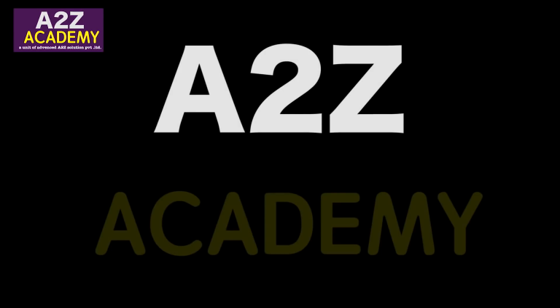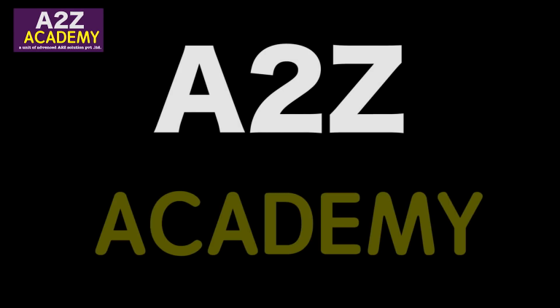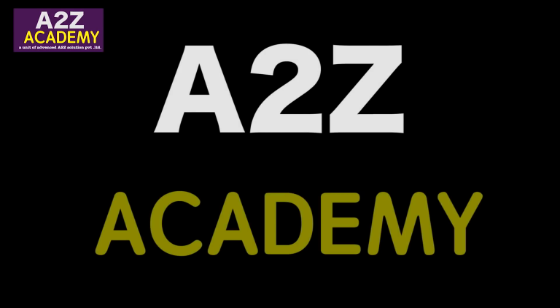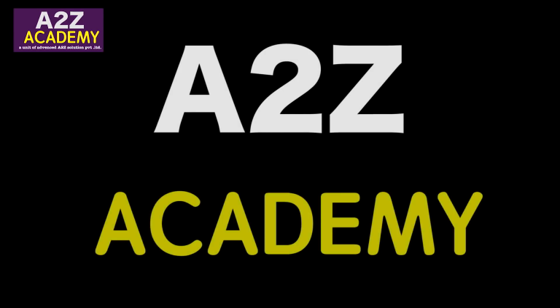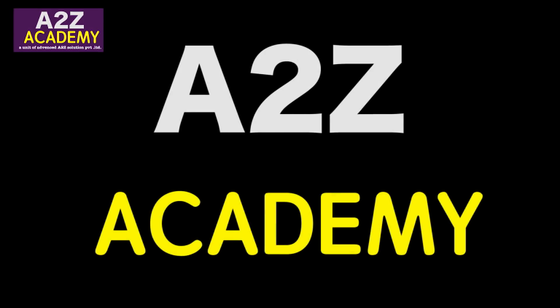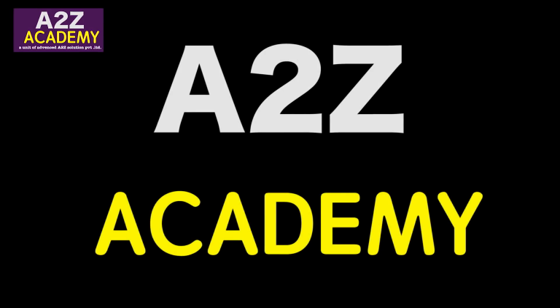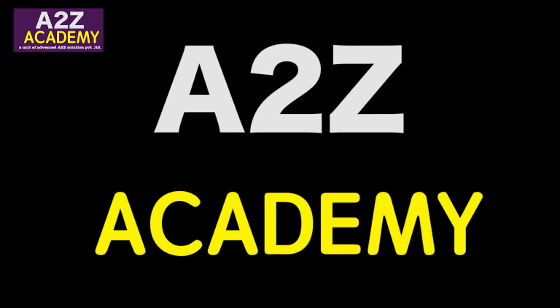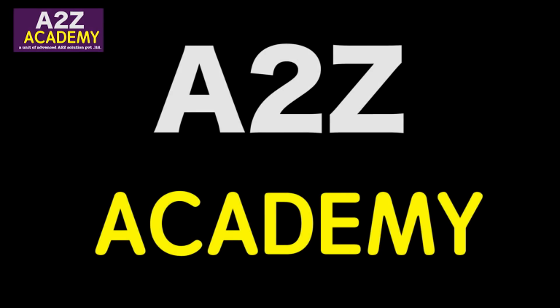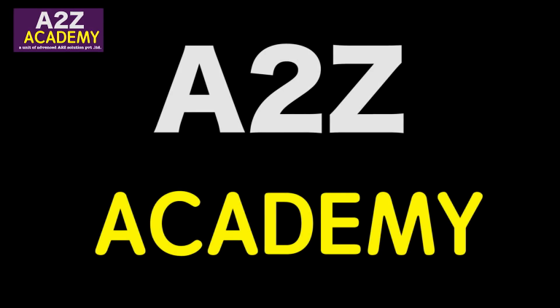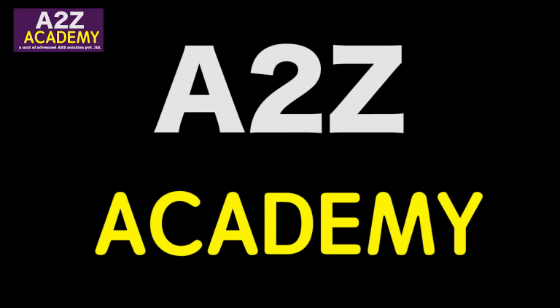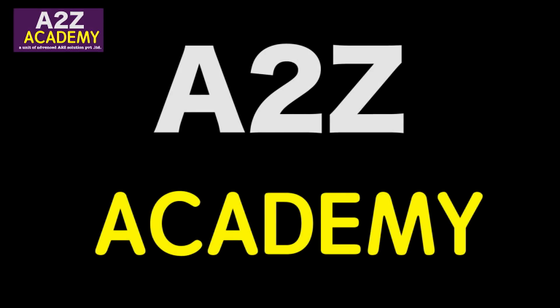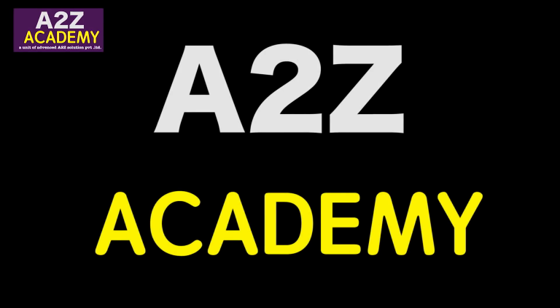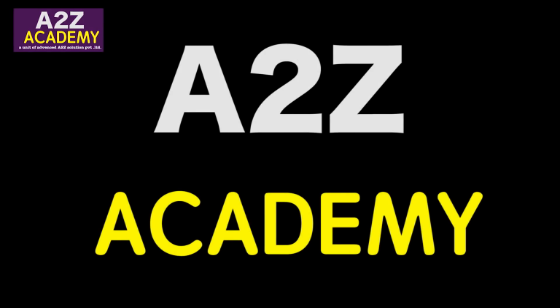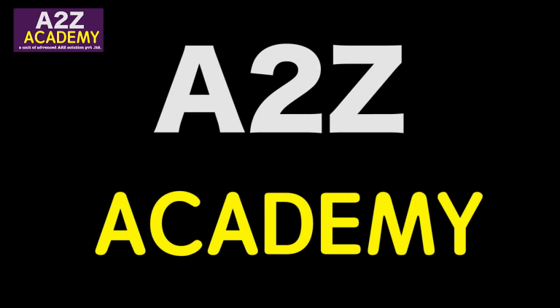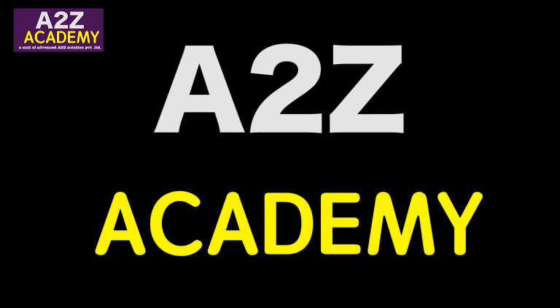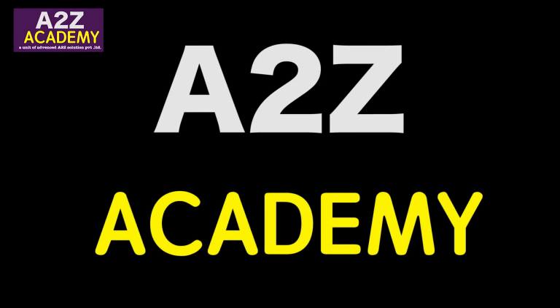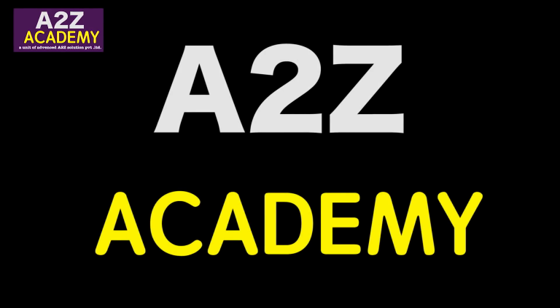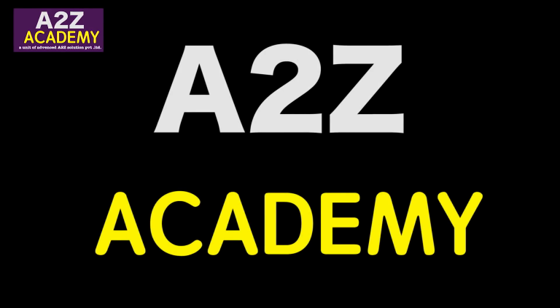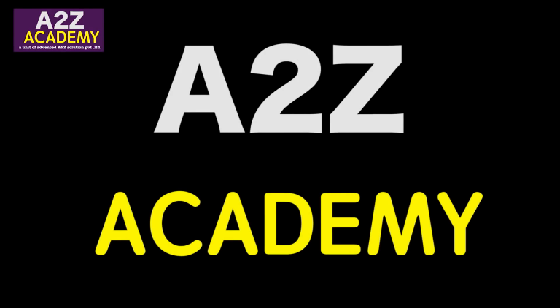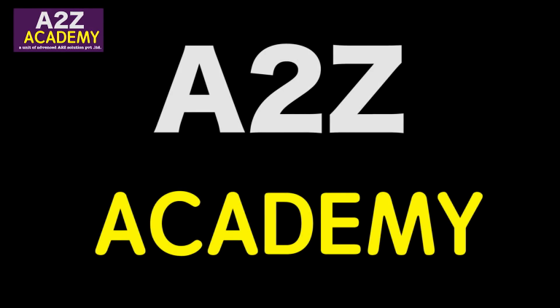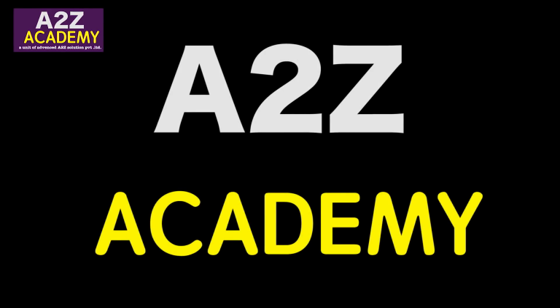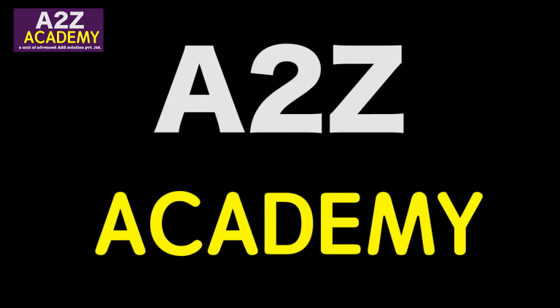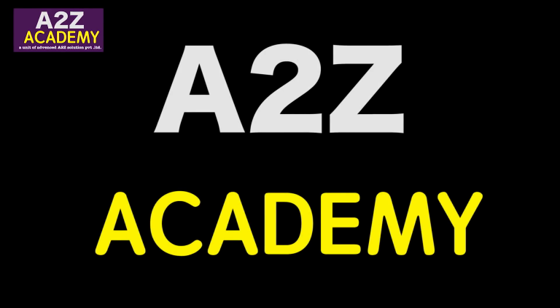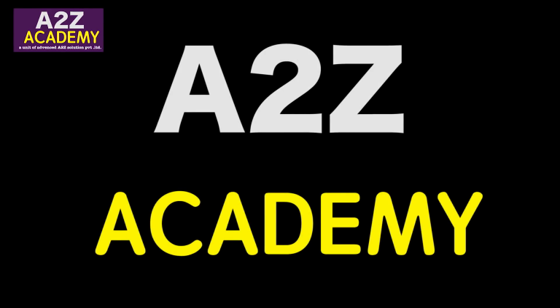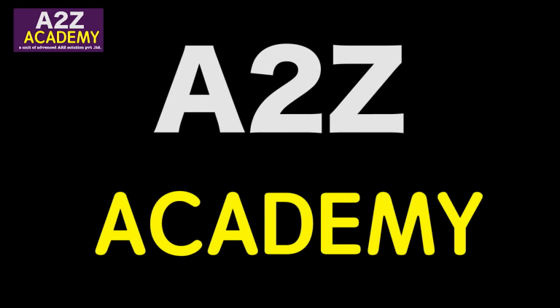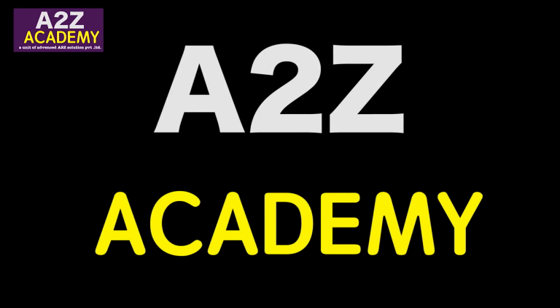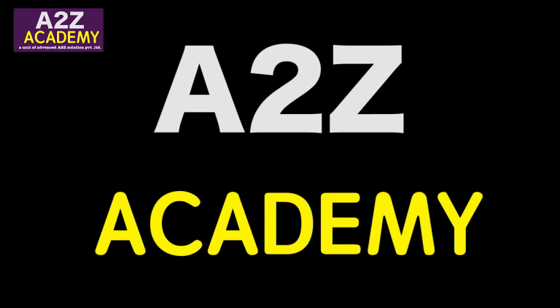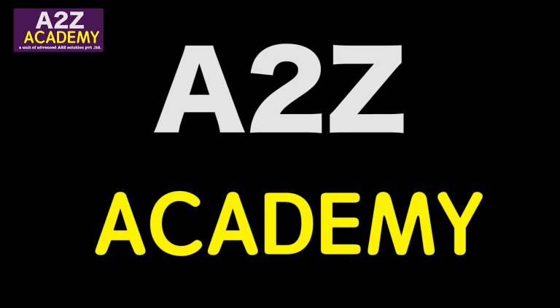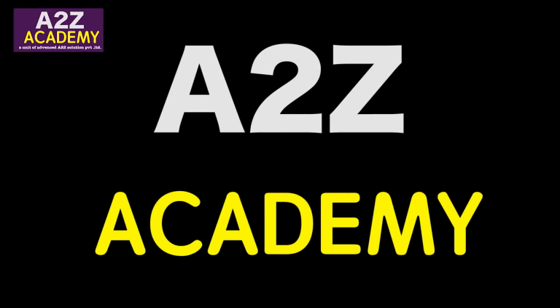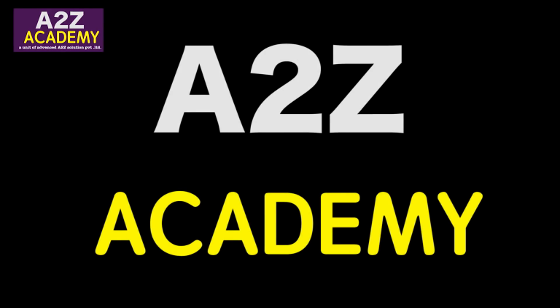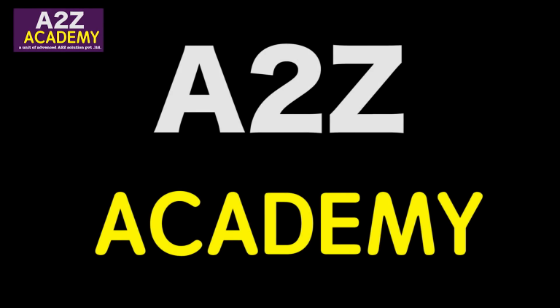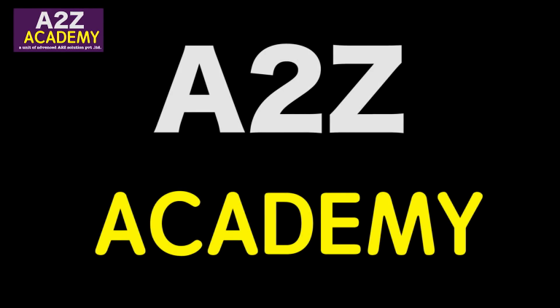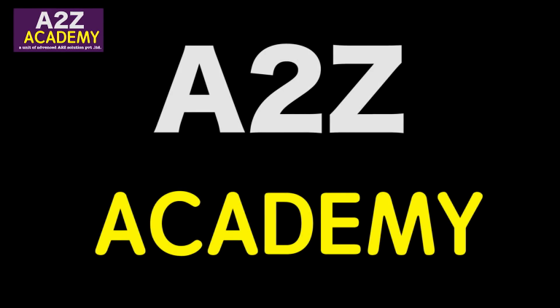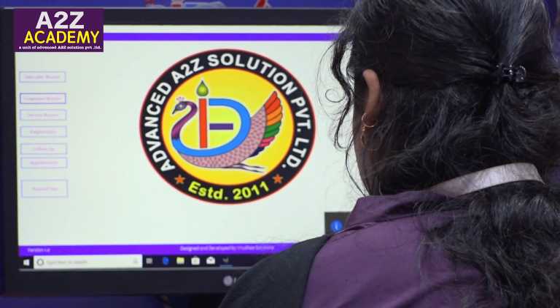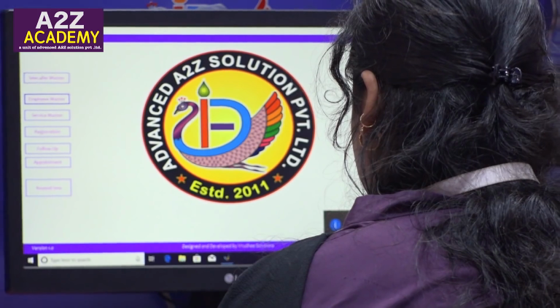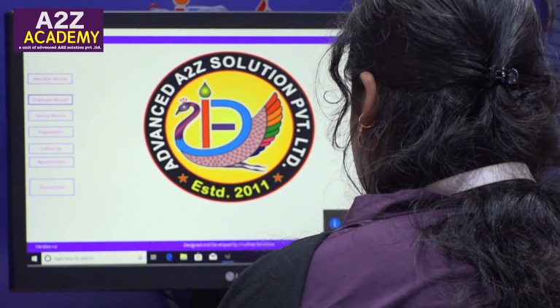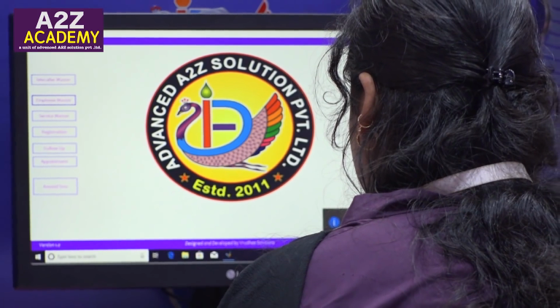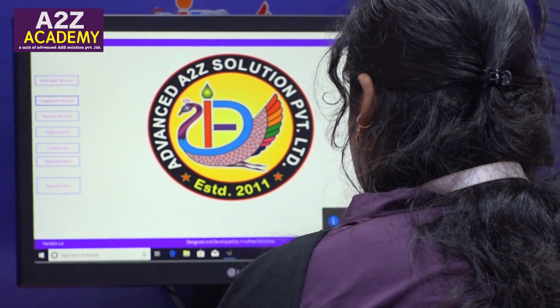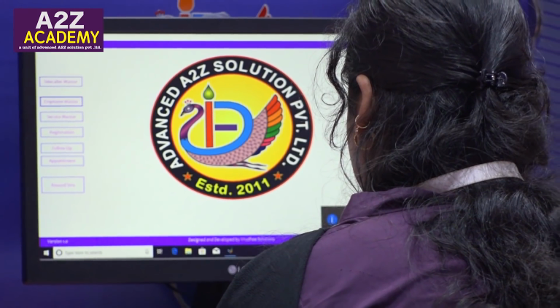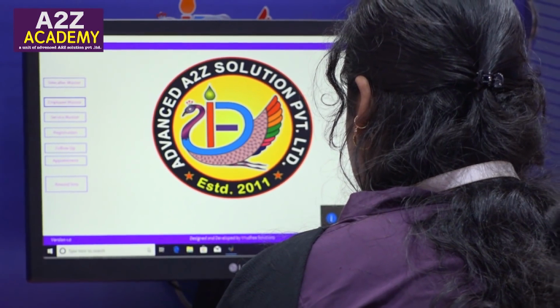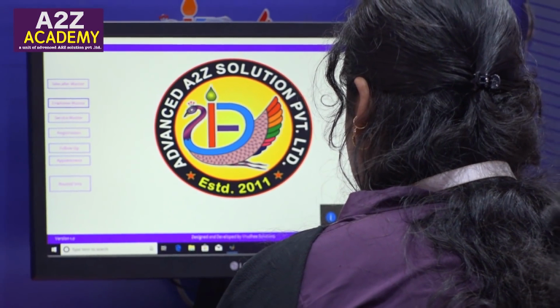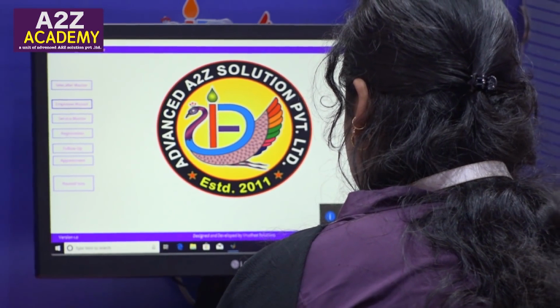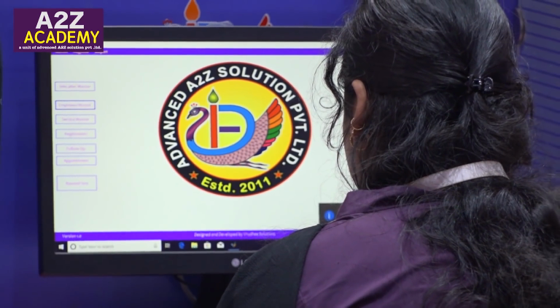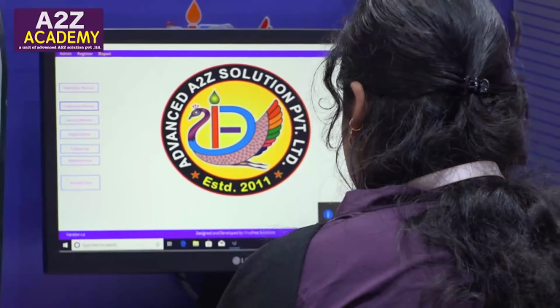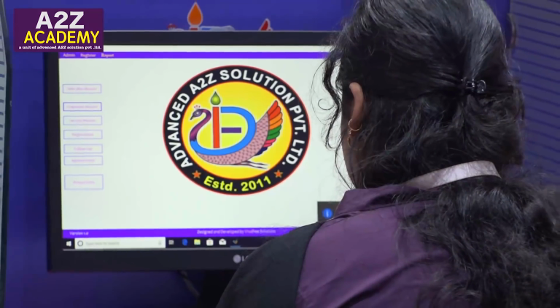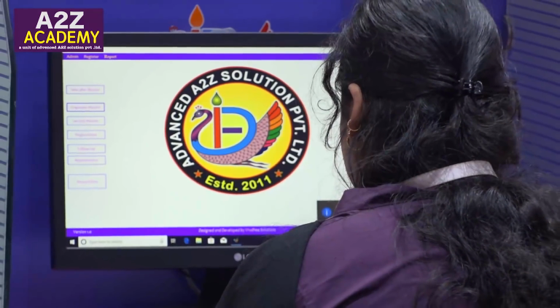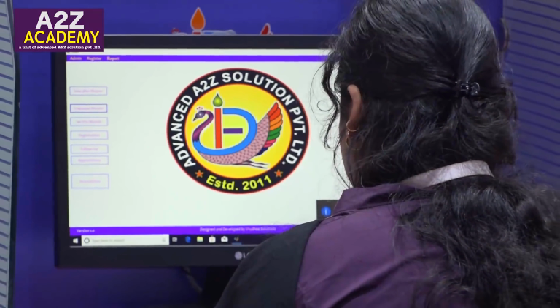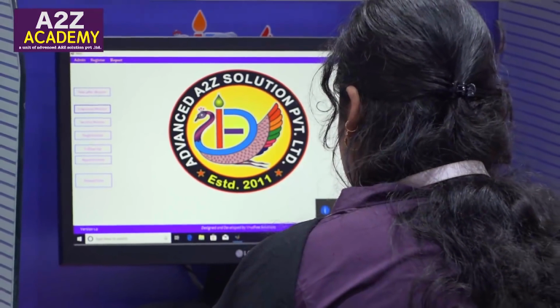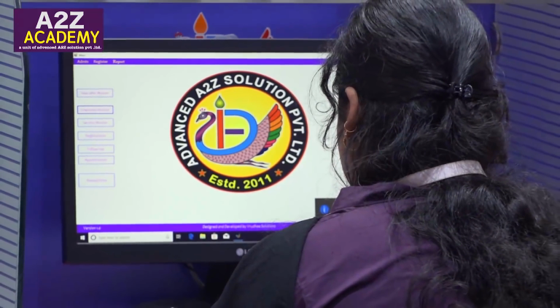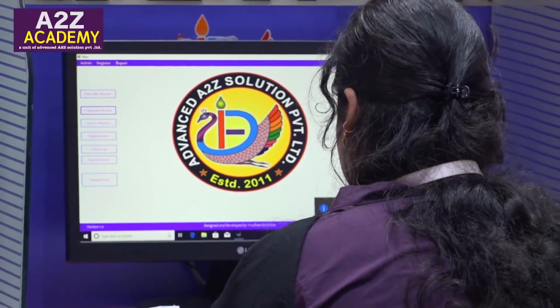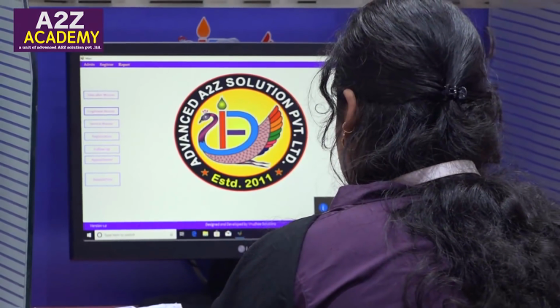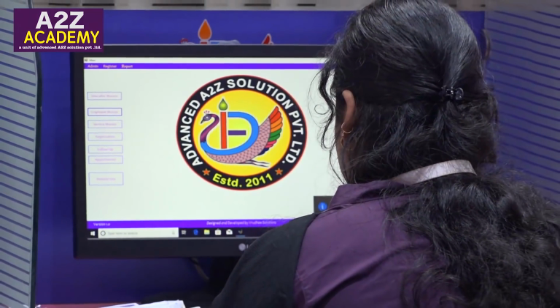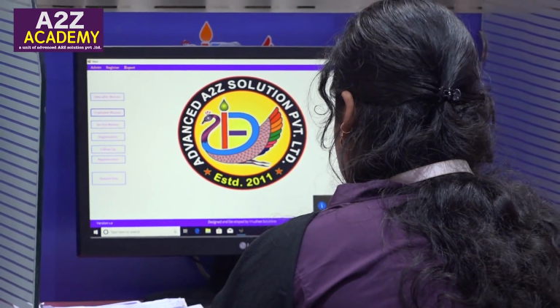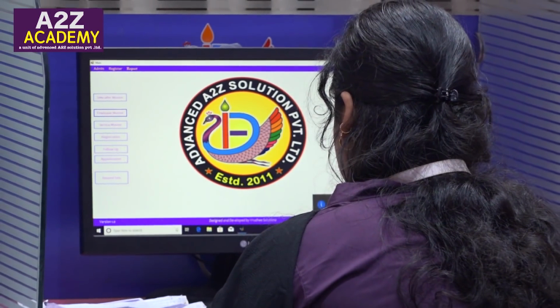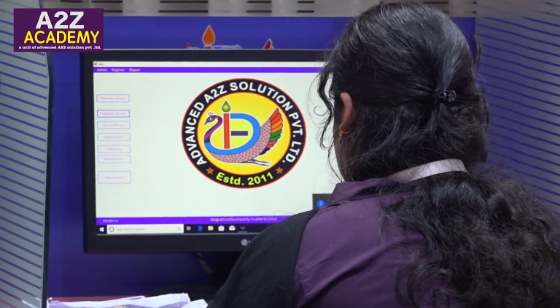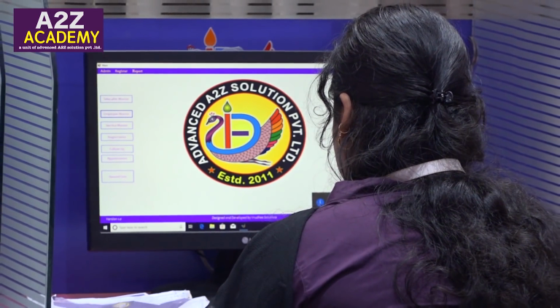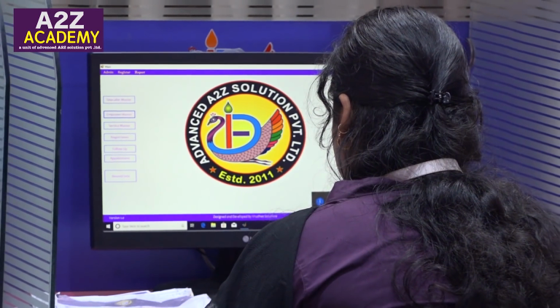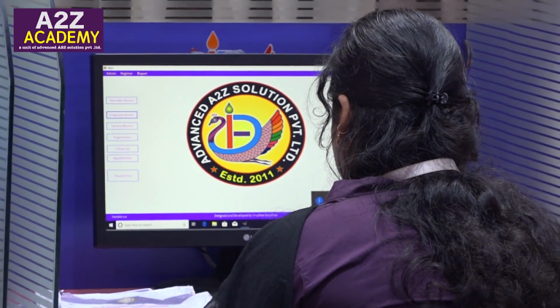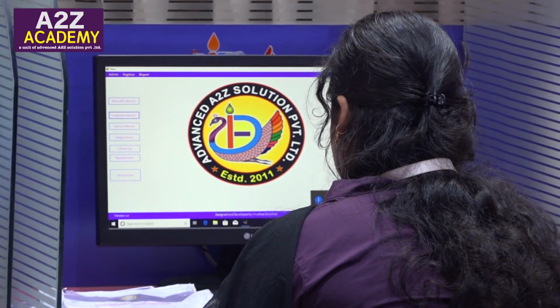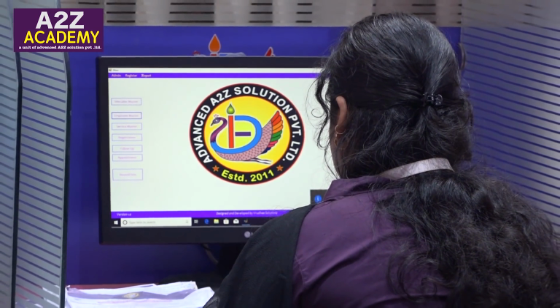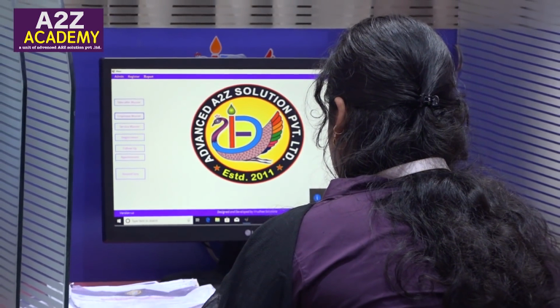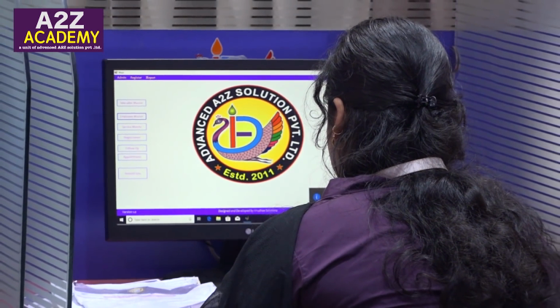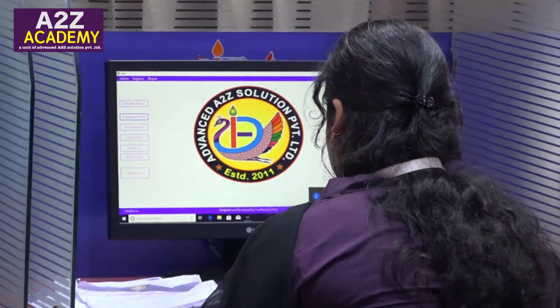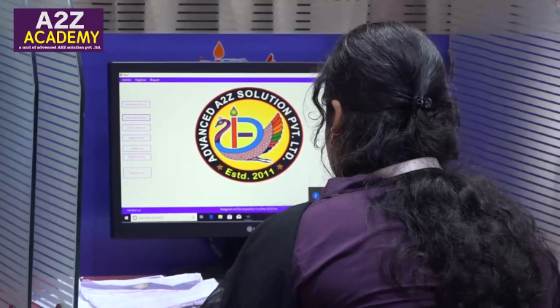A2Z Academy, a unit of Advanced A2Z Solution Private Limited.